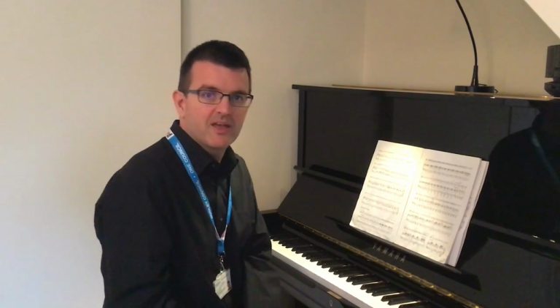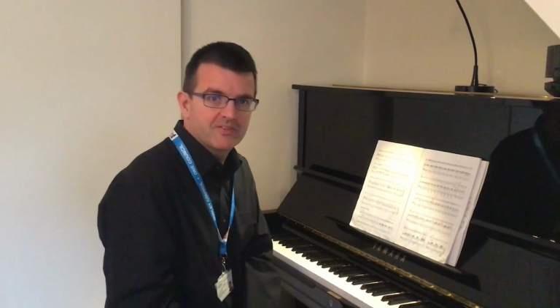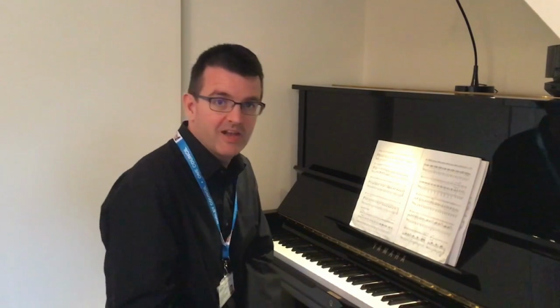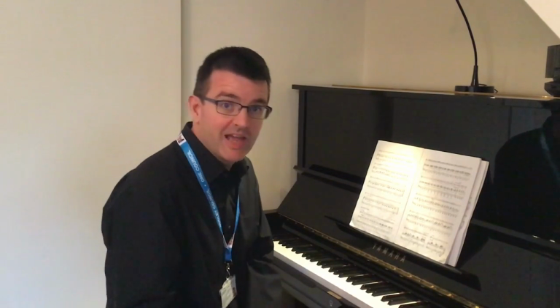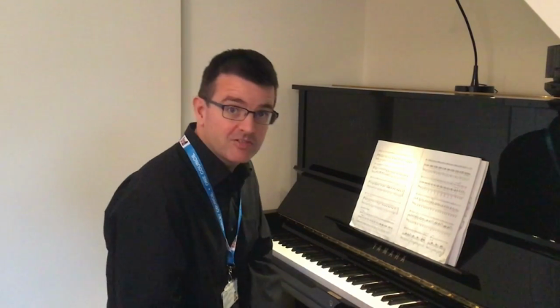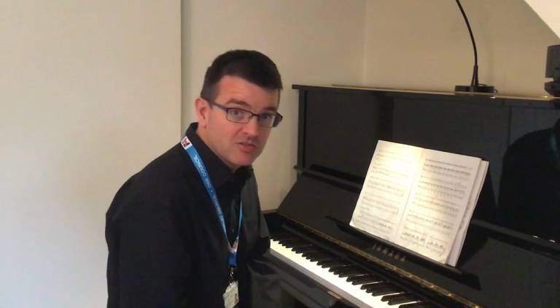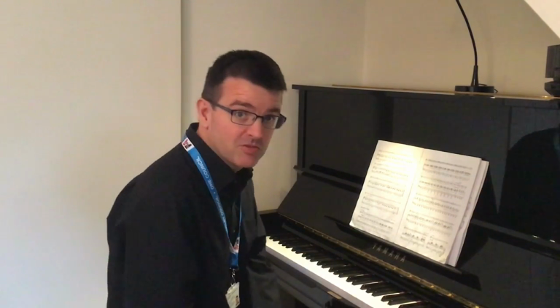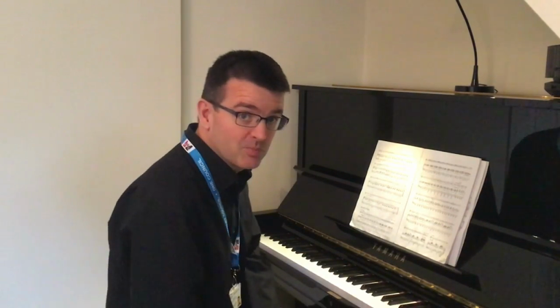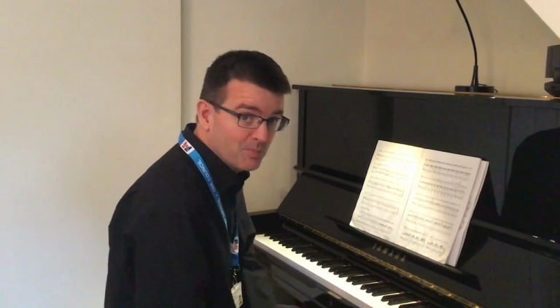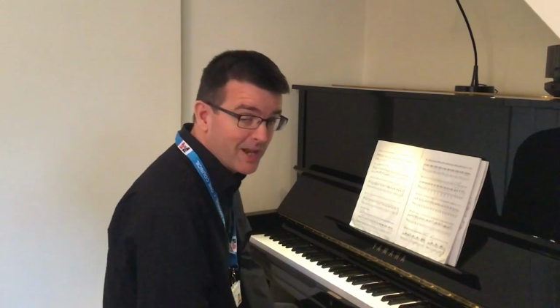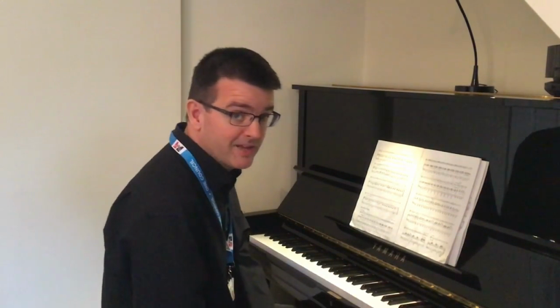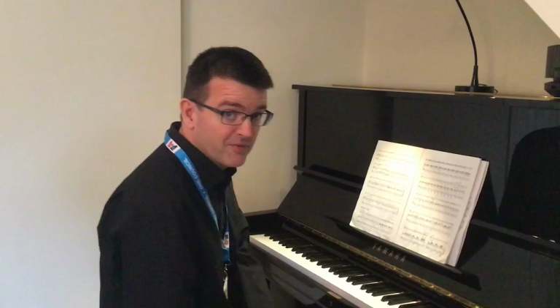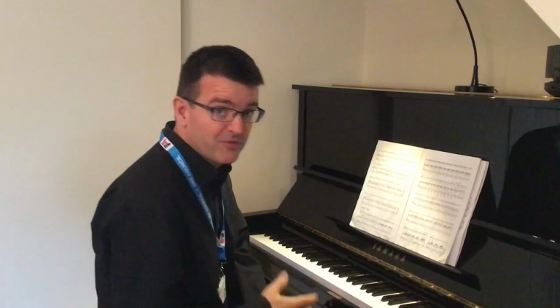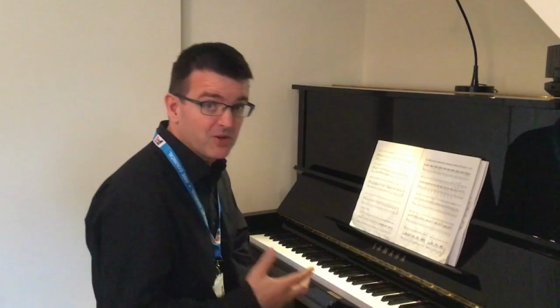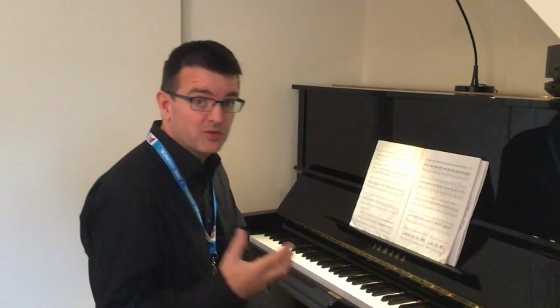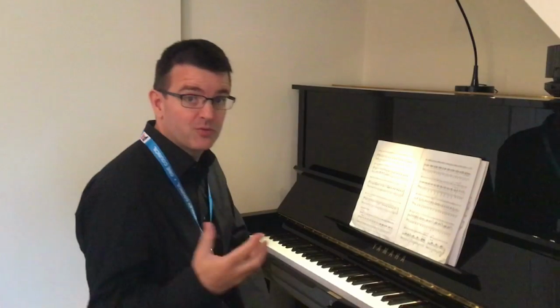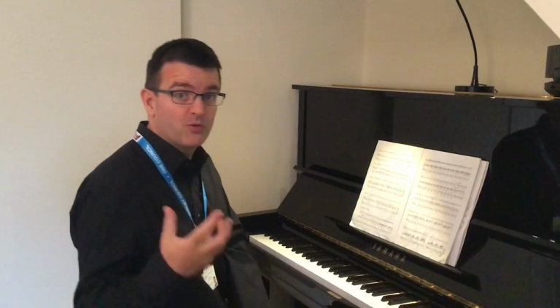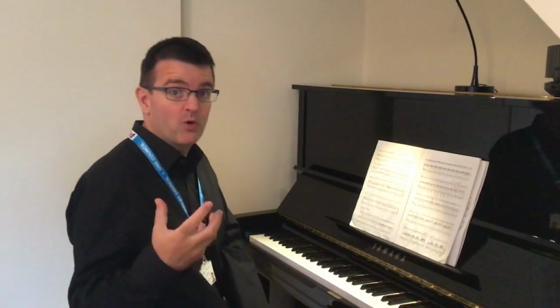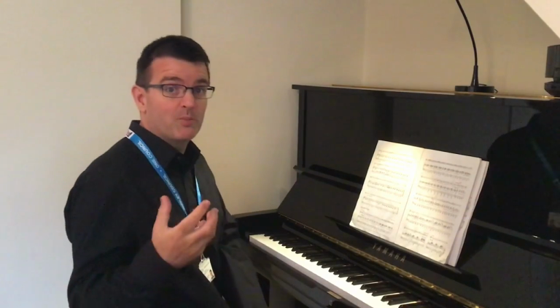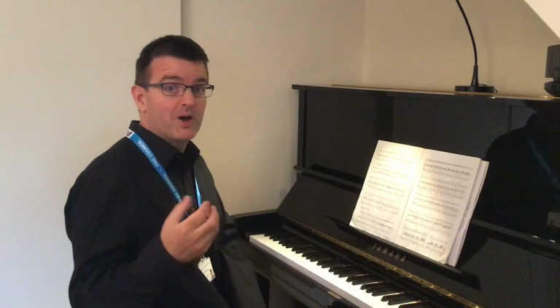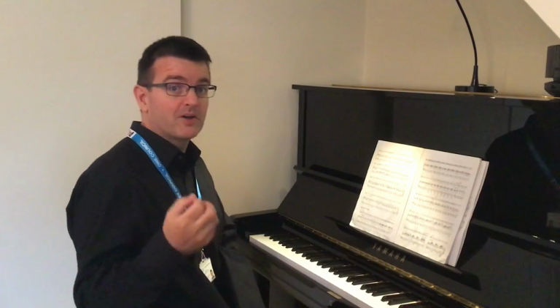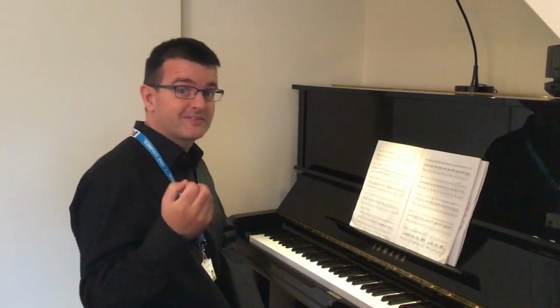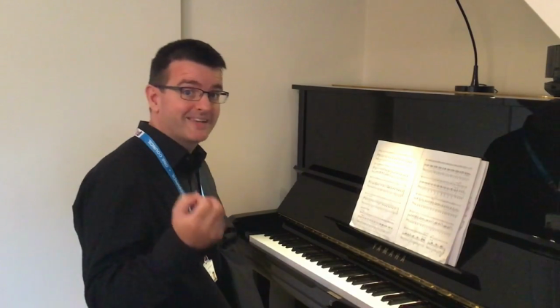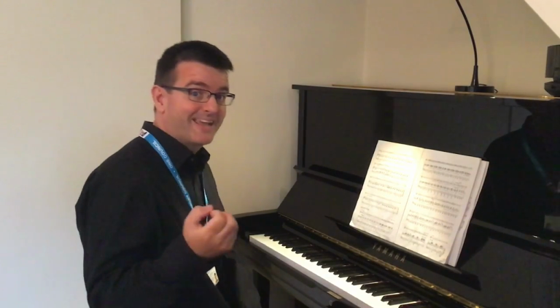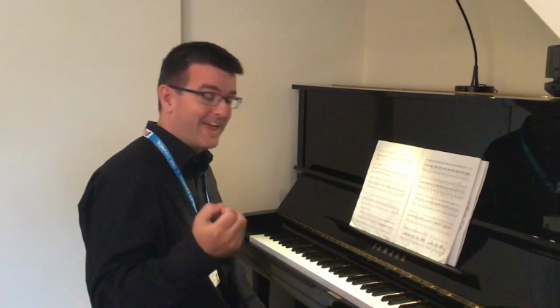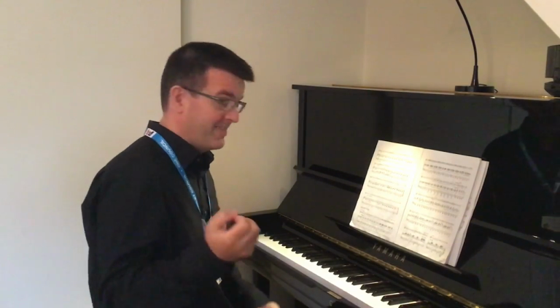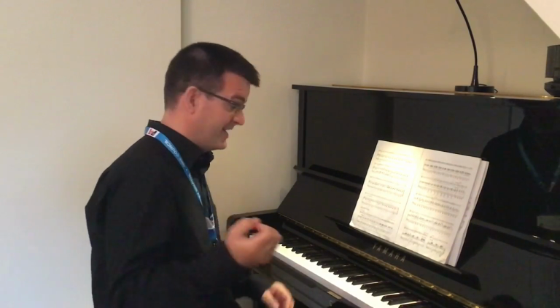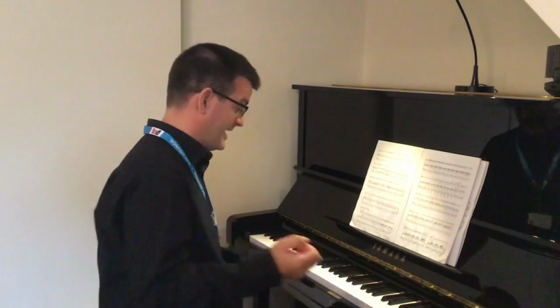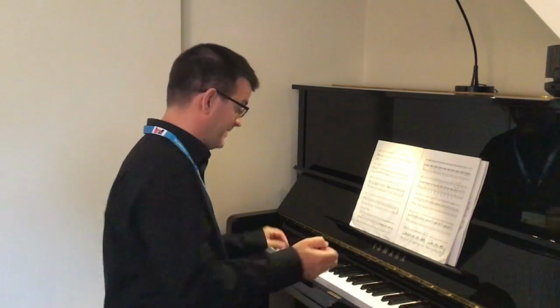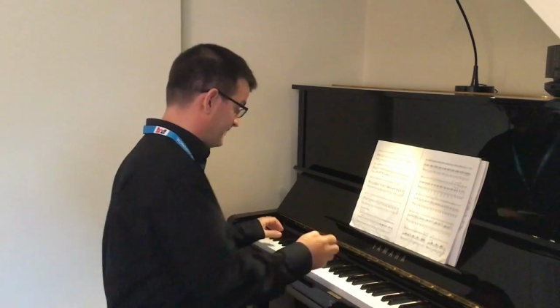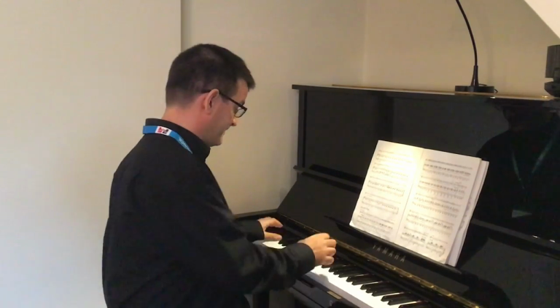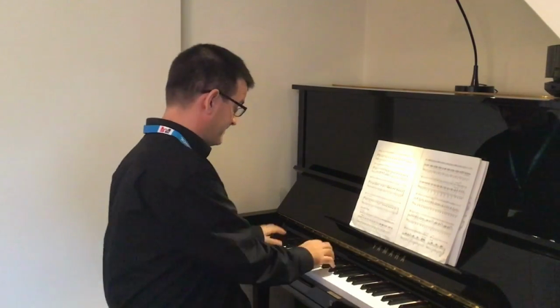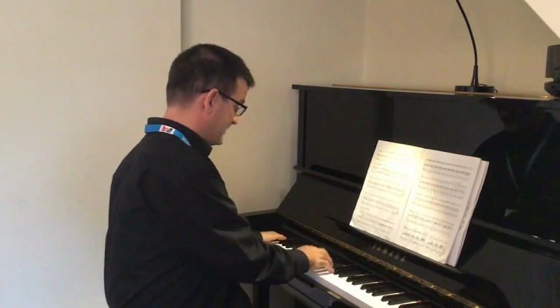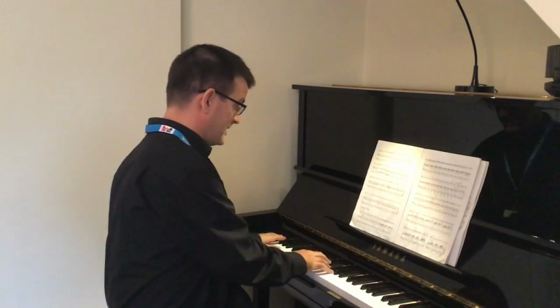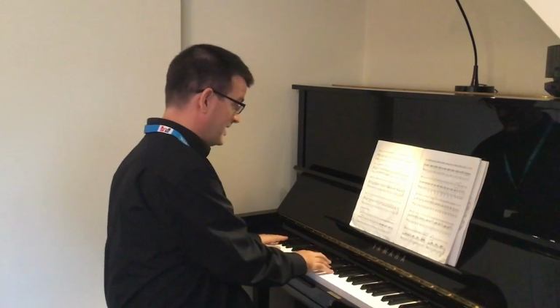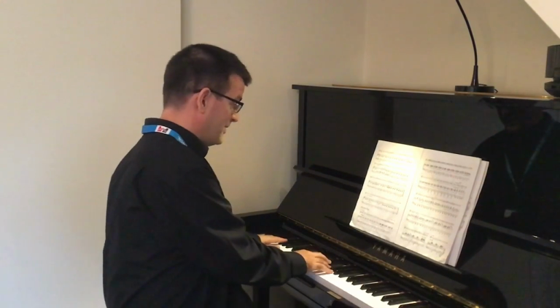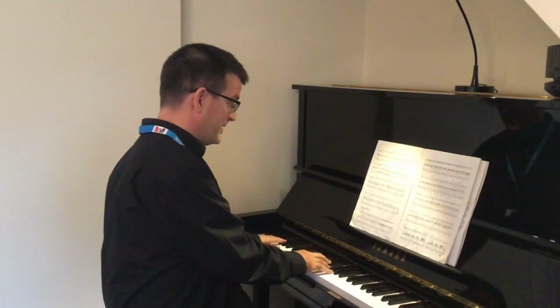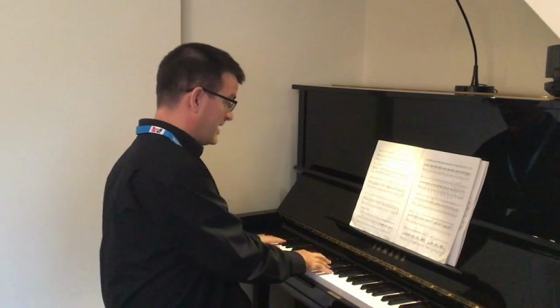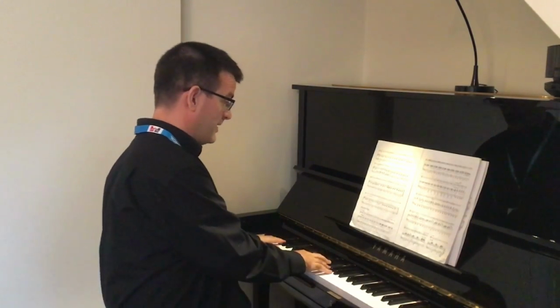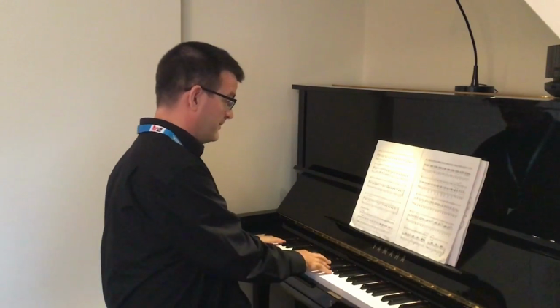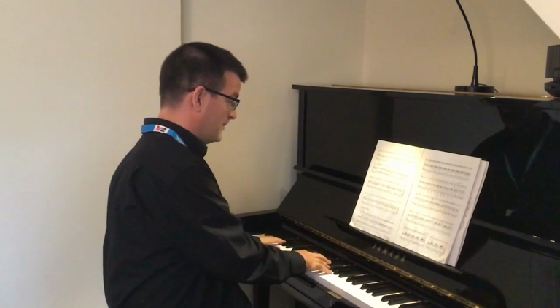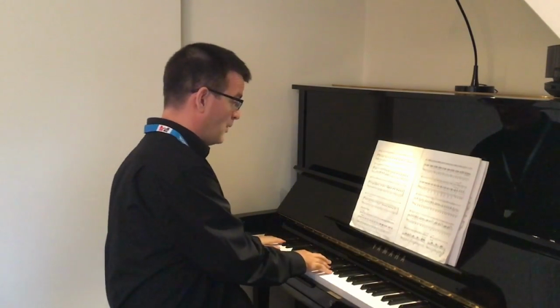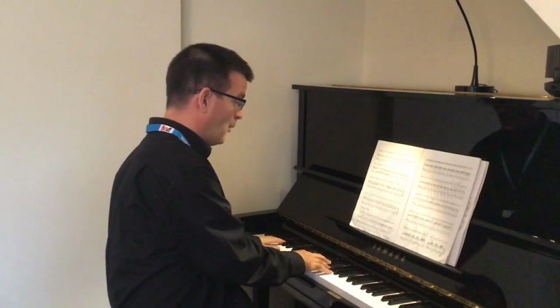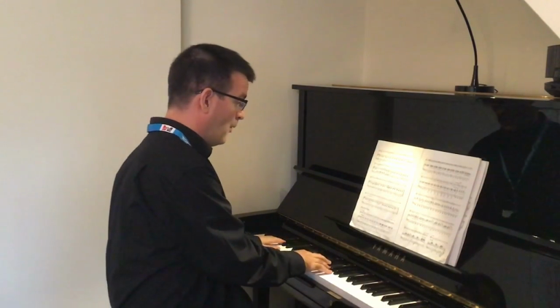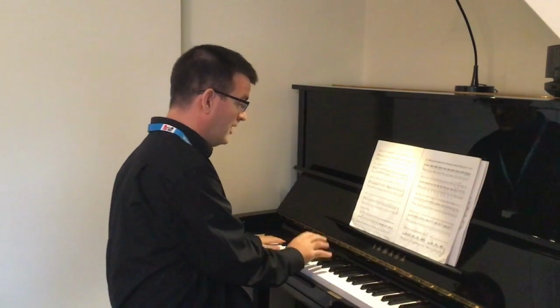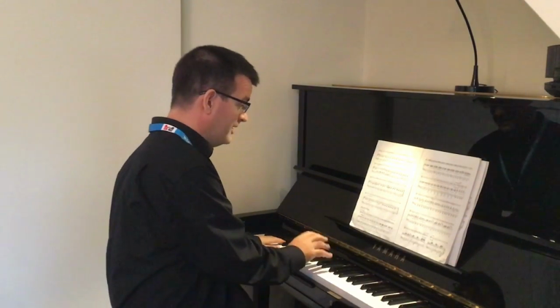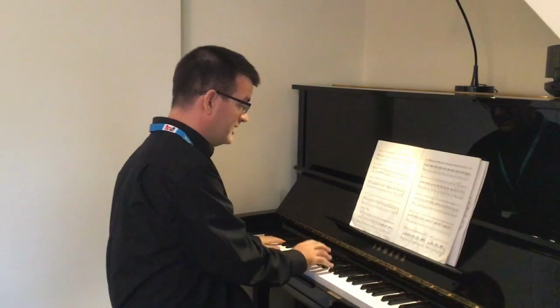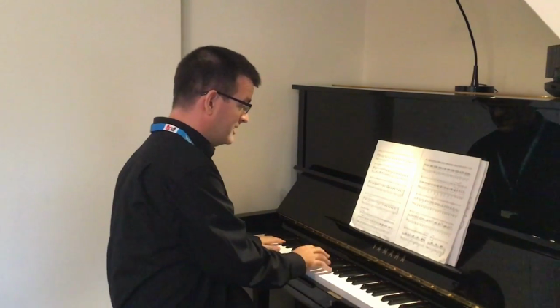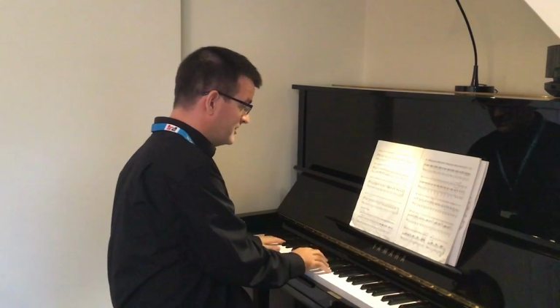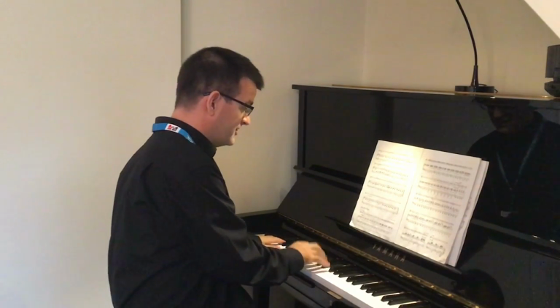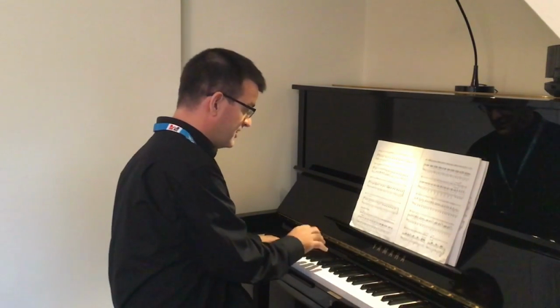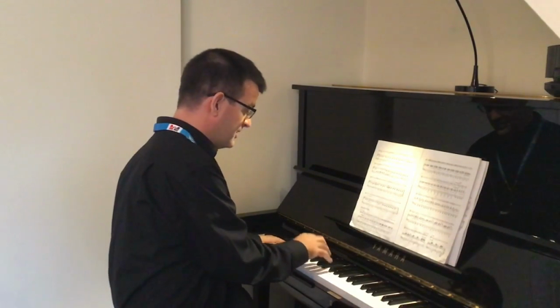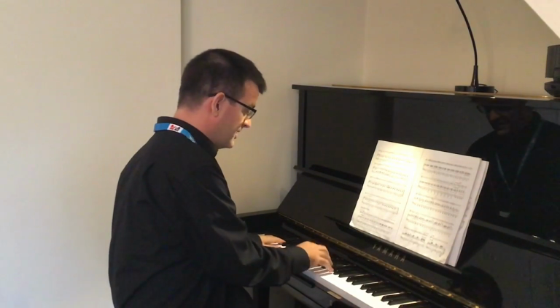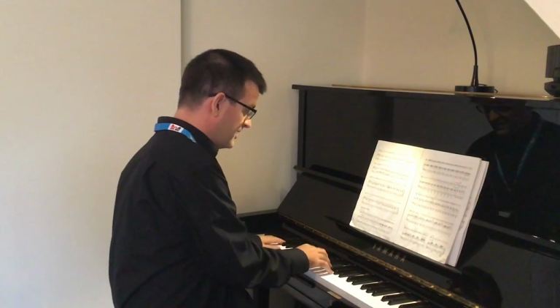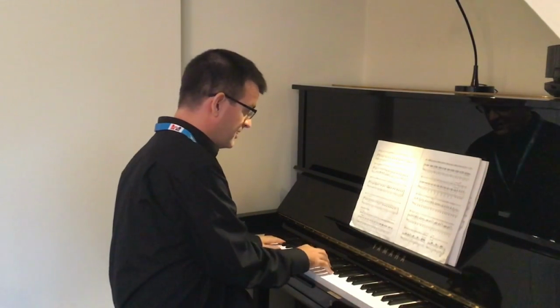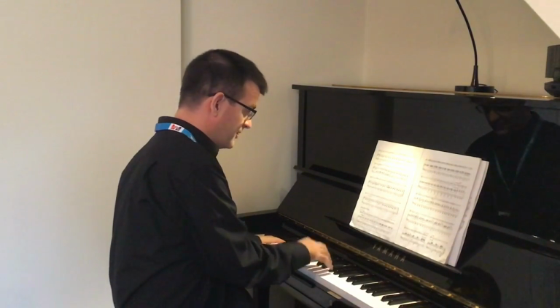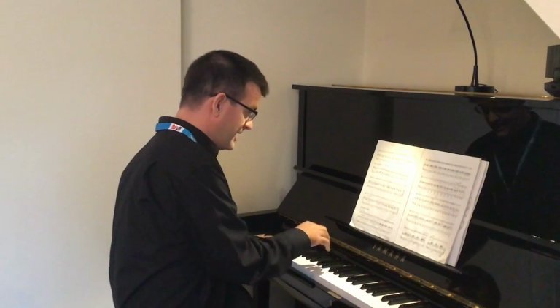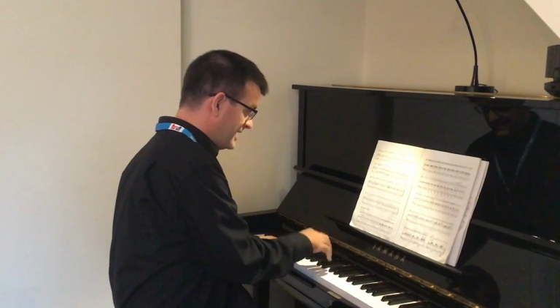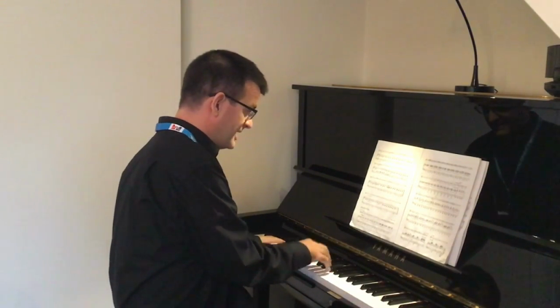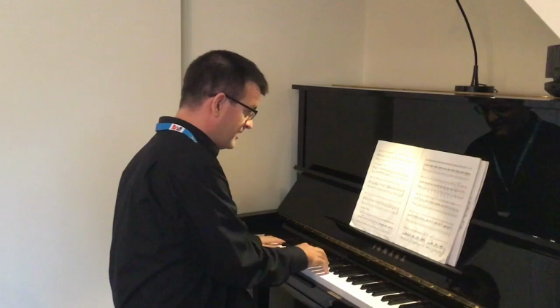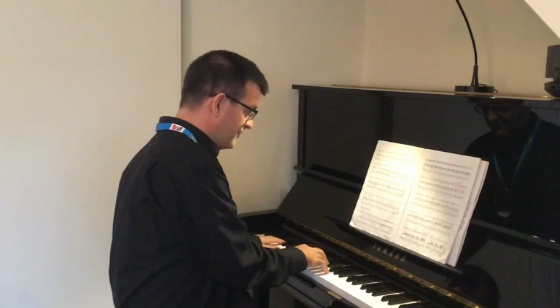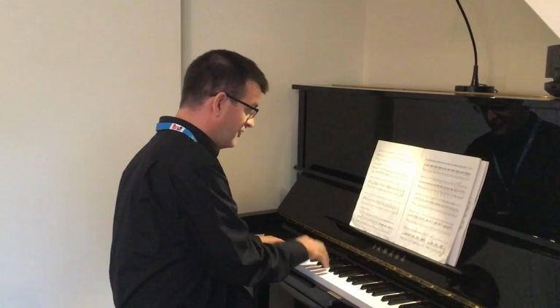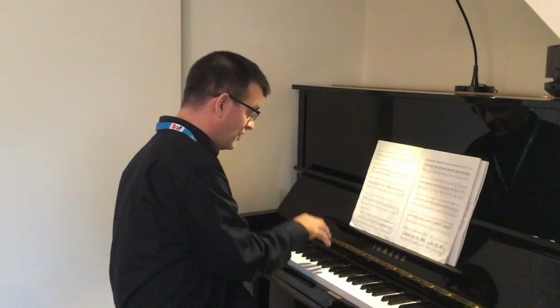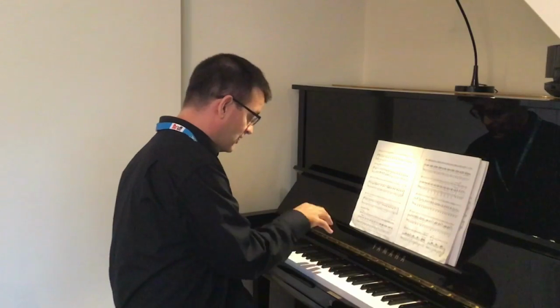So let's play the first four bars together now. Here we go — one, two, three, four.